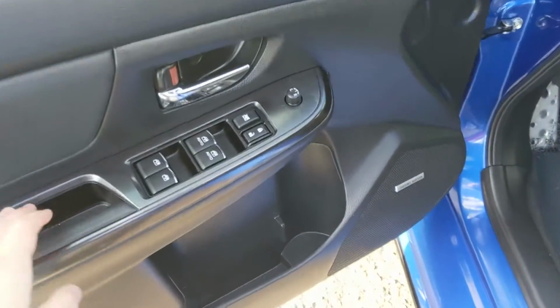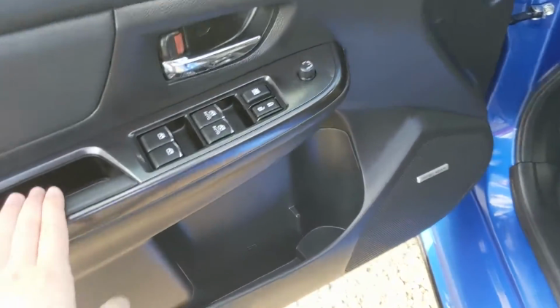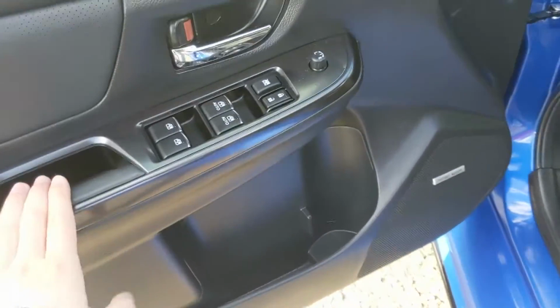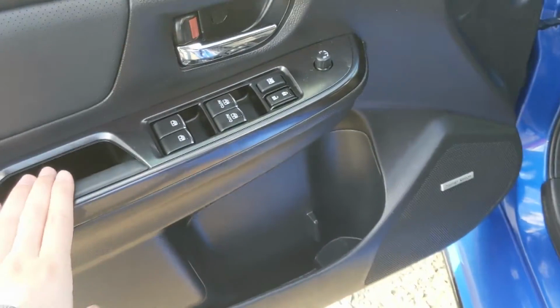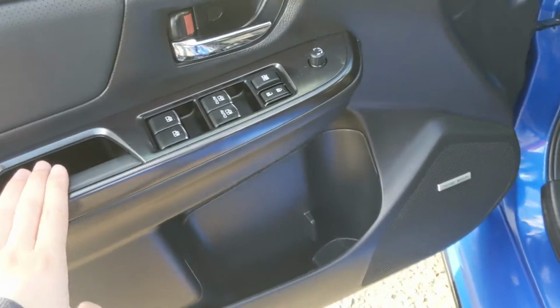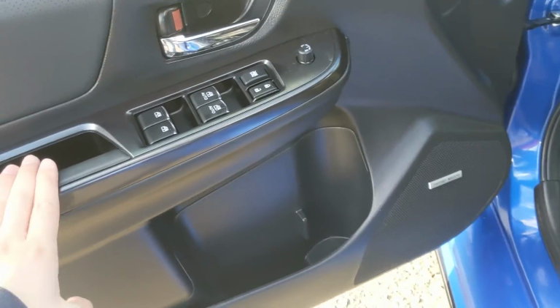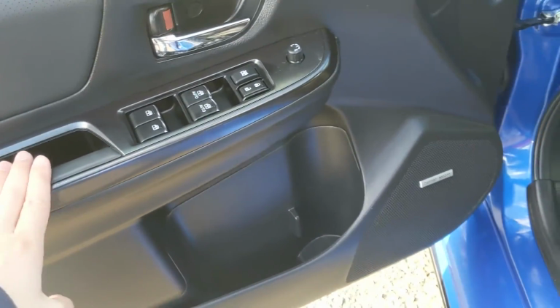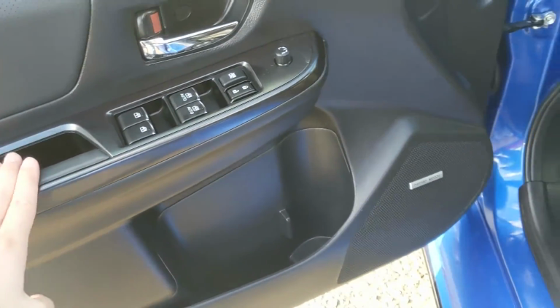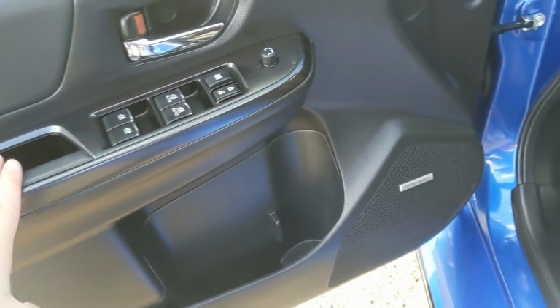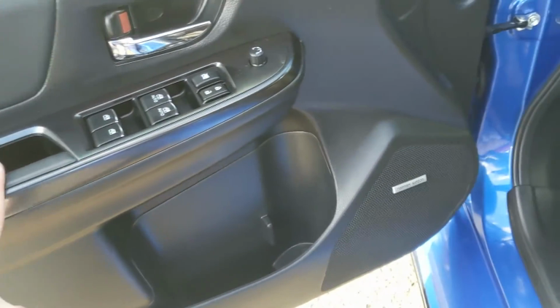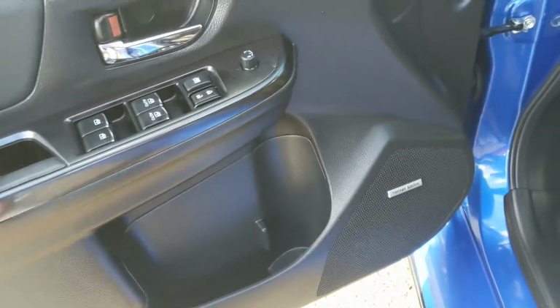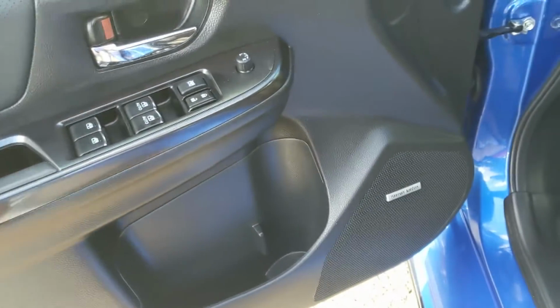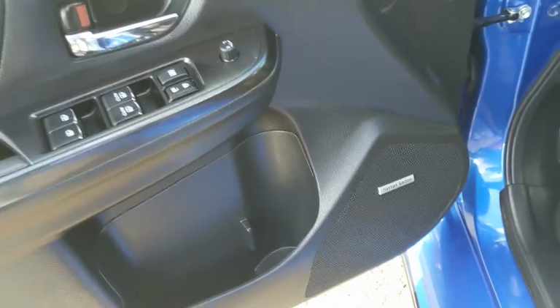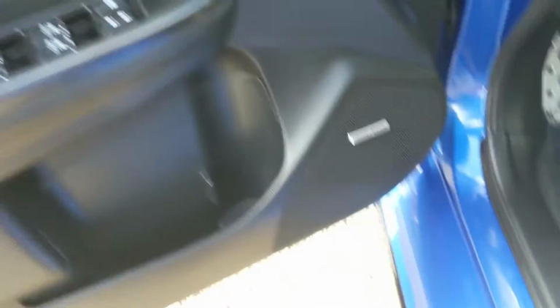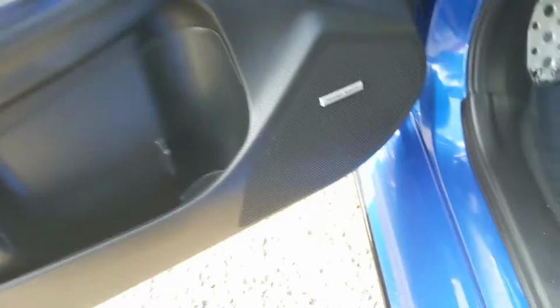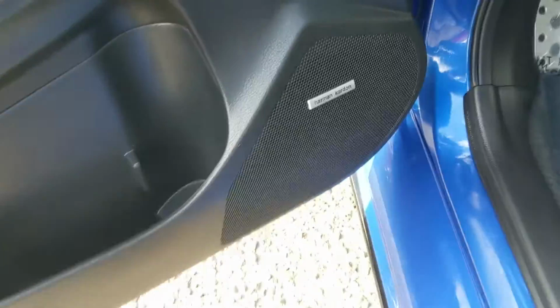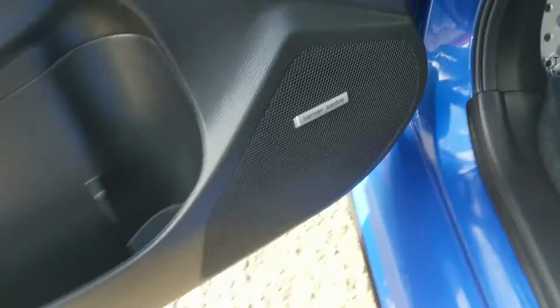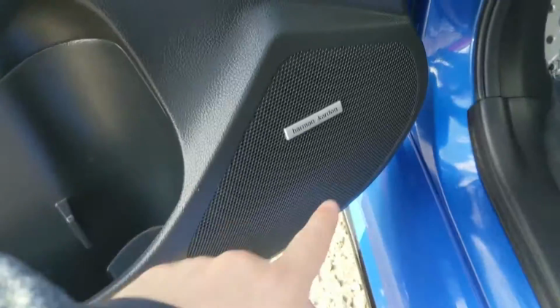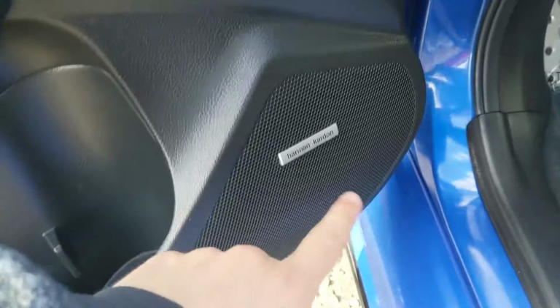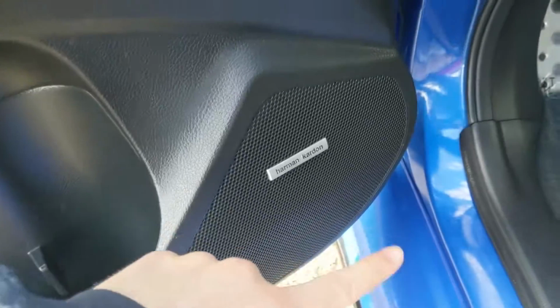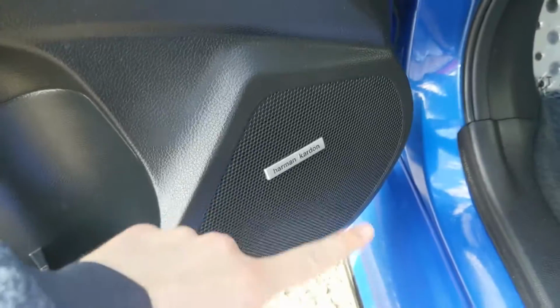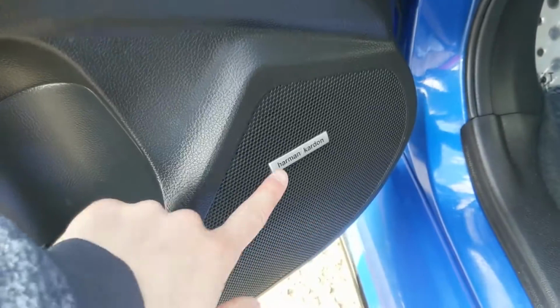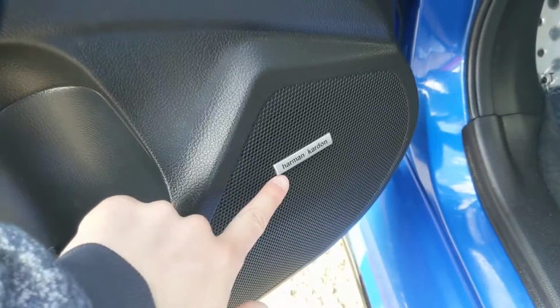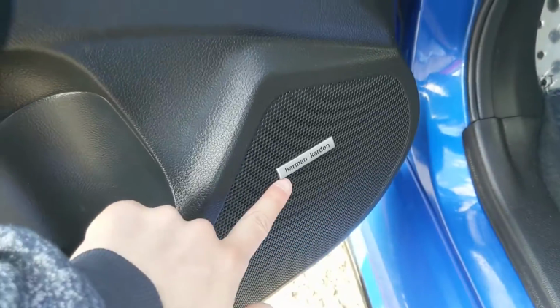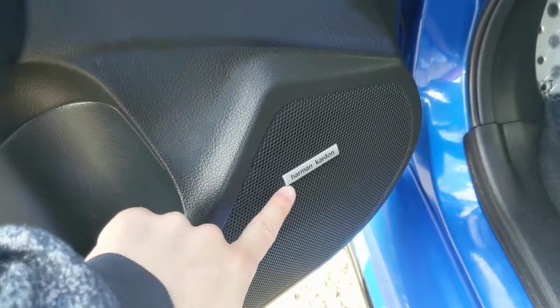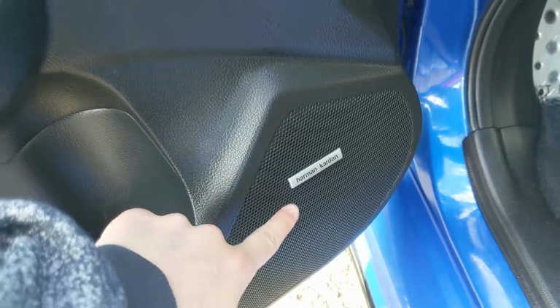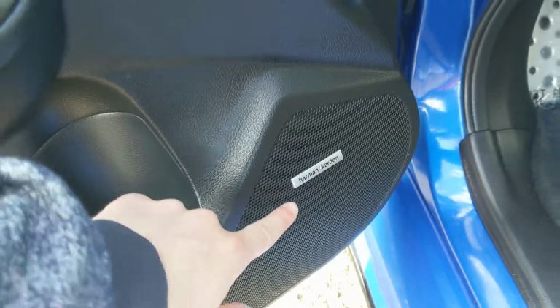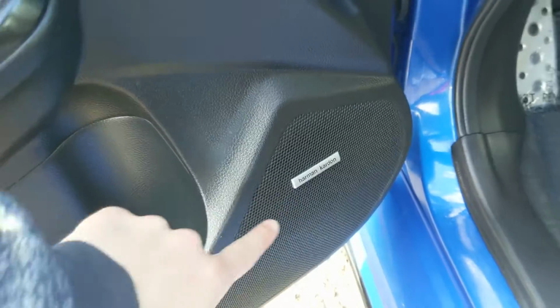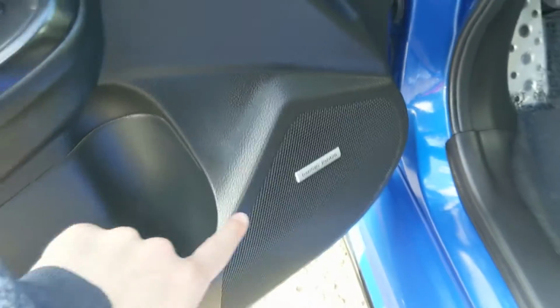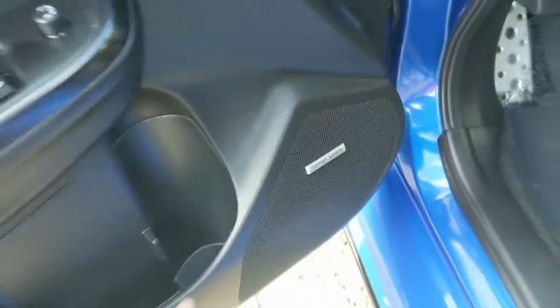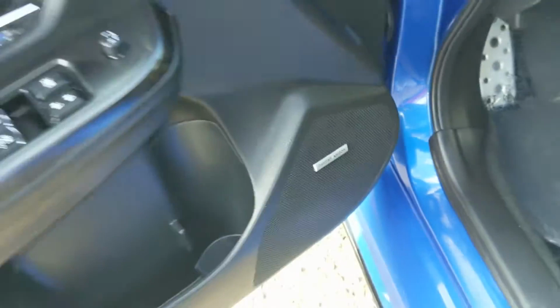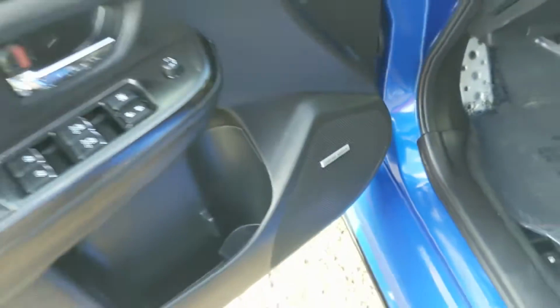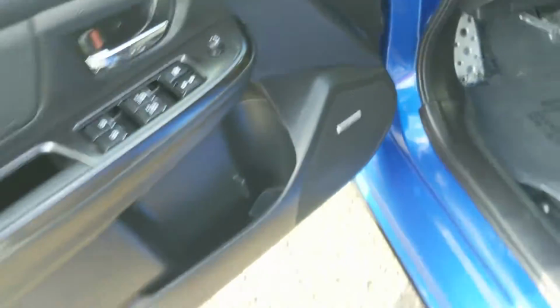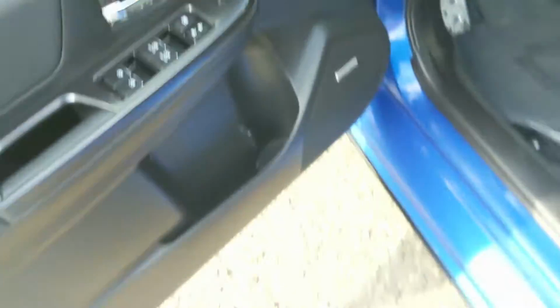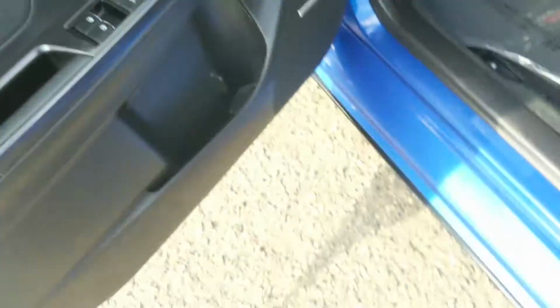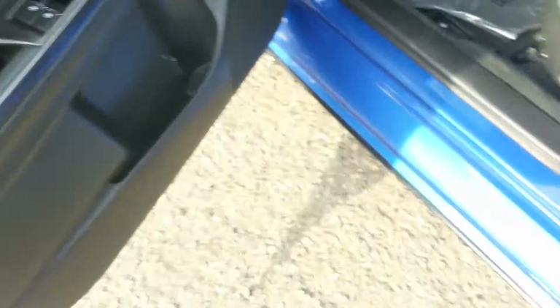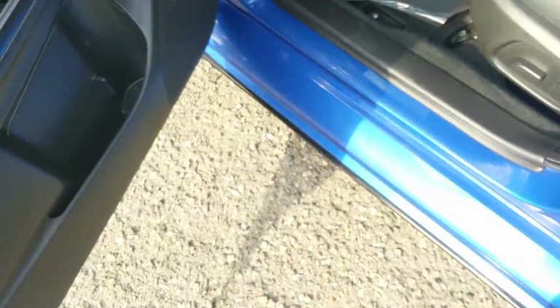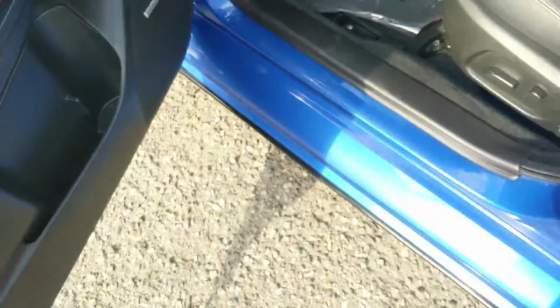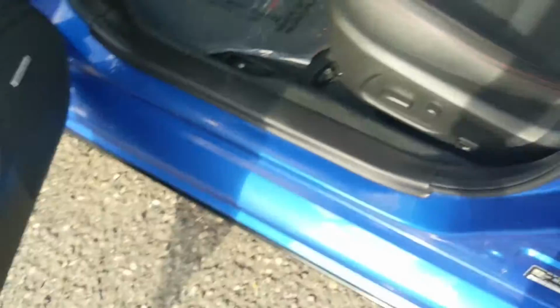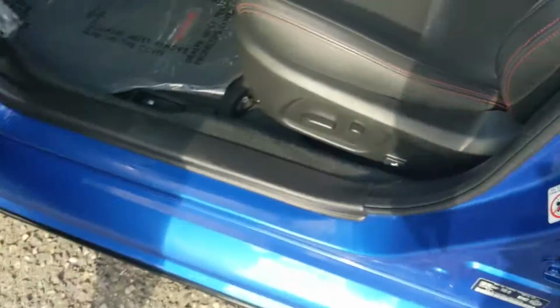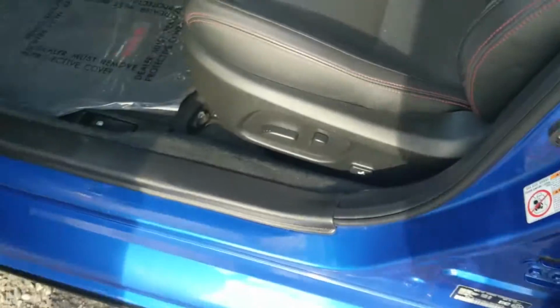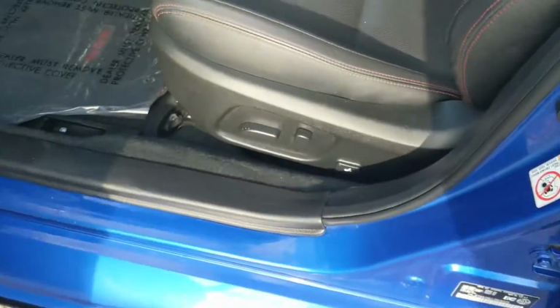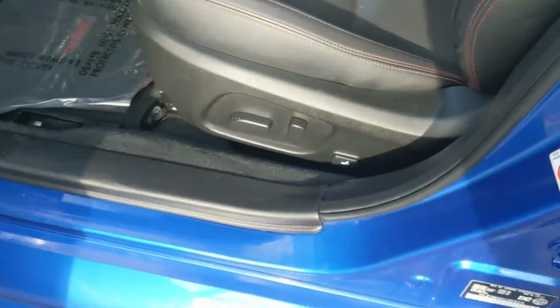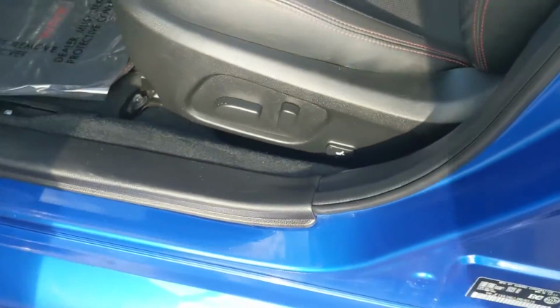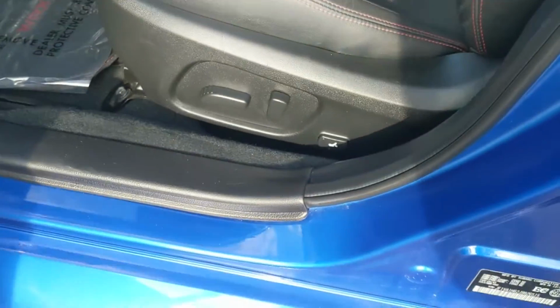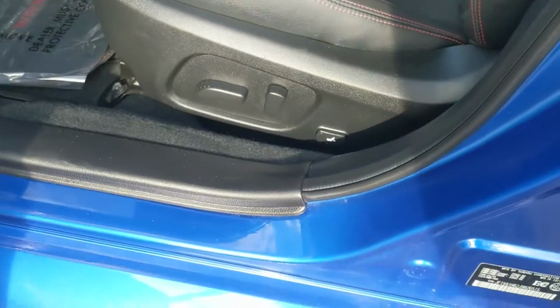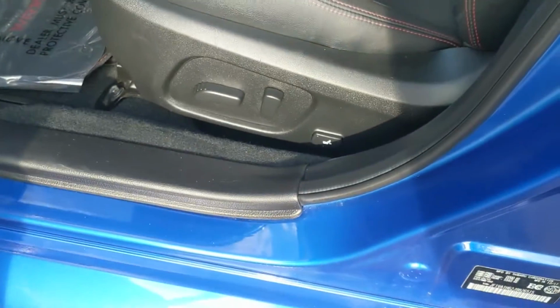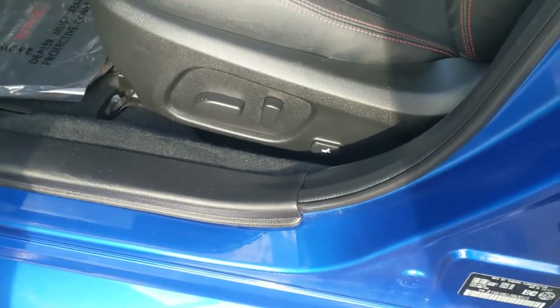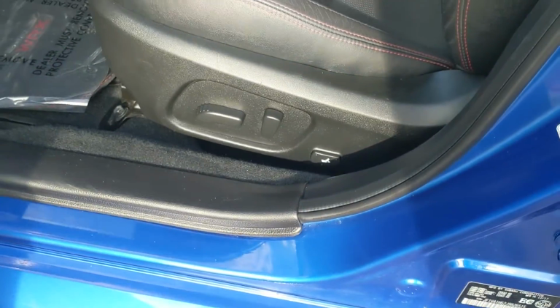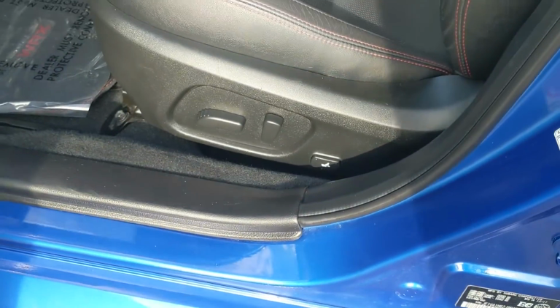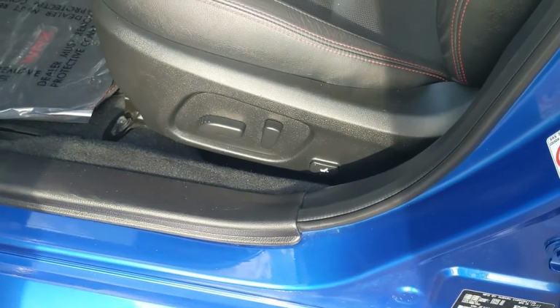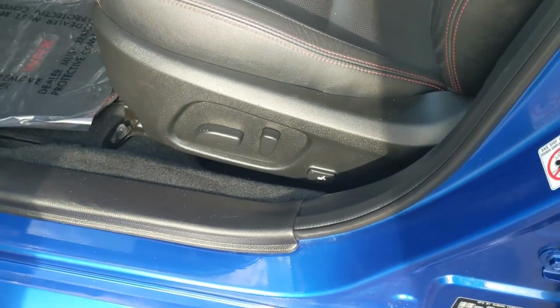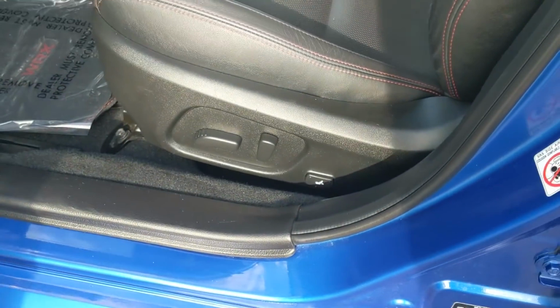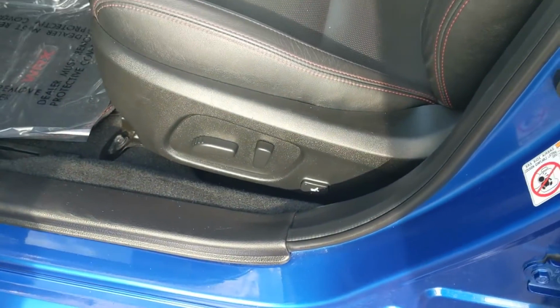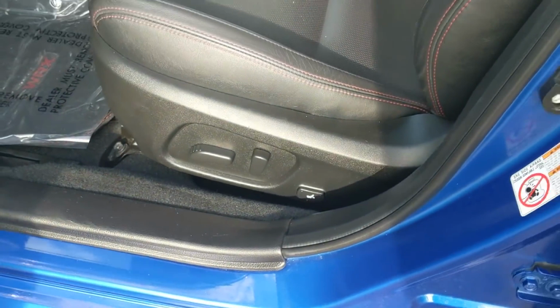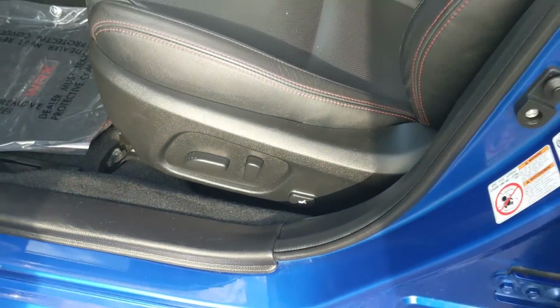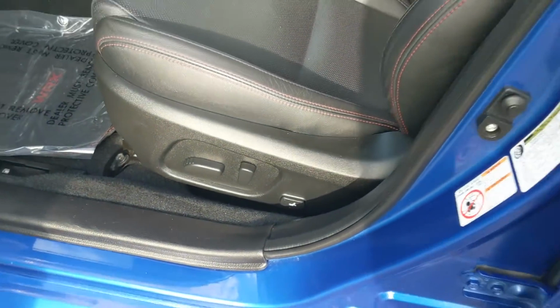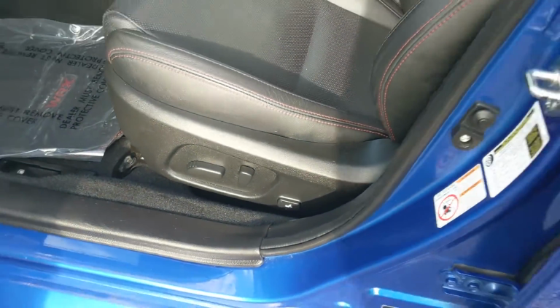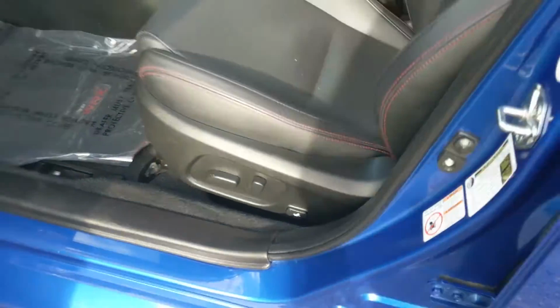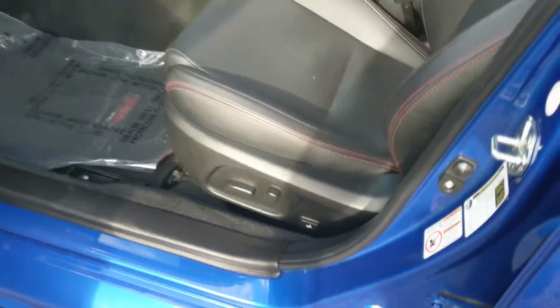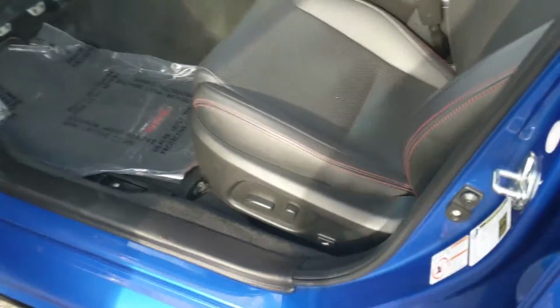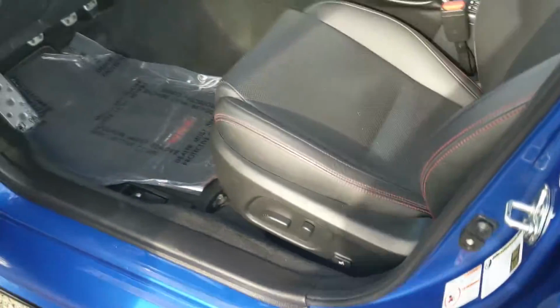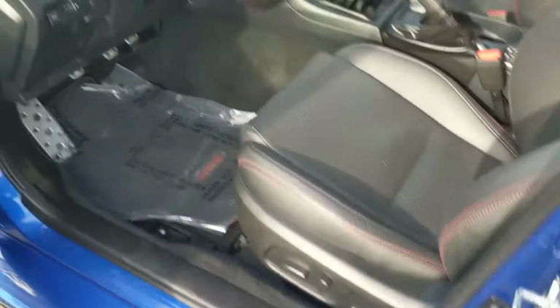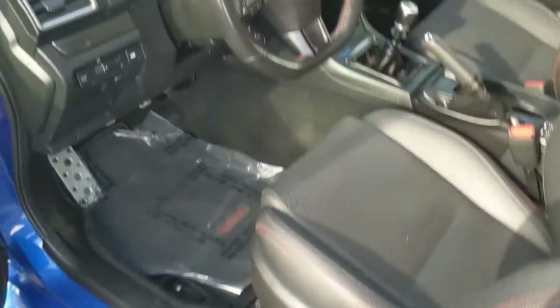Looking into the front, you have power windows, power mirrors, and power locks. You have a premium Harman Kardon sound system and you have a fully power-adjustable driver's seat.